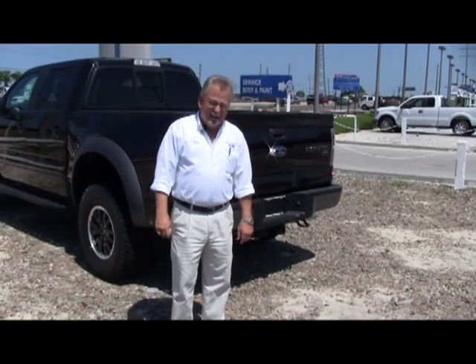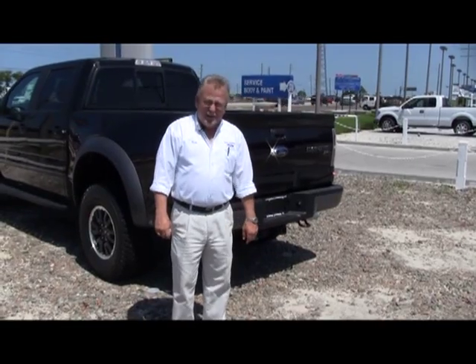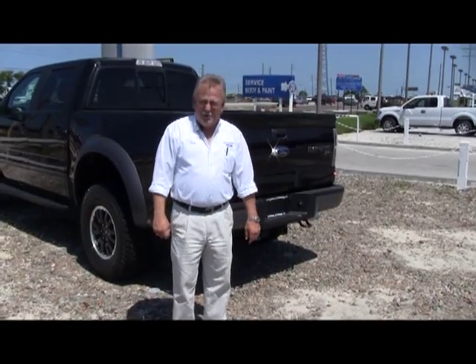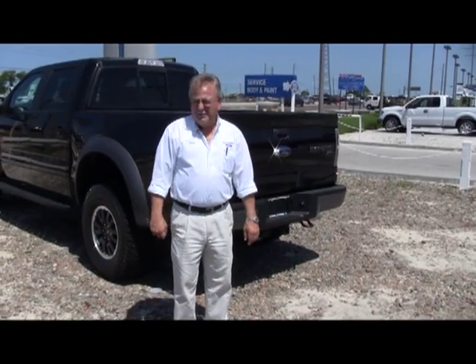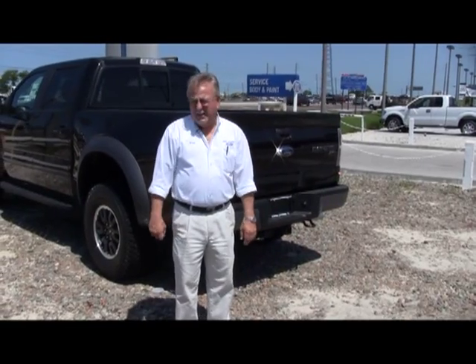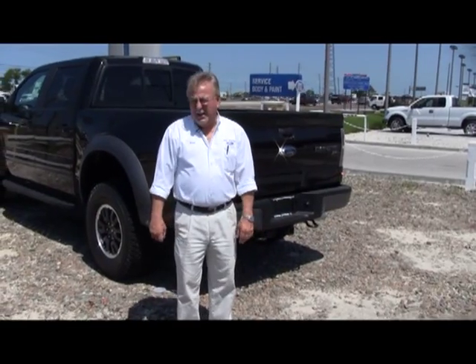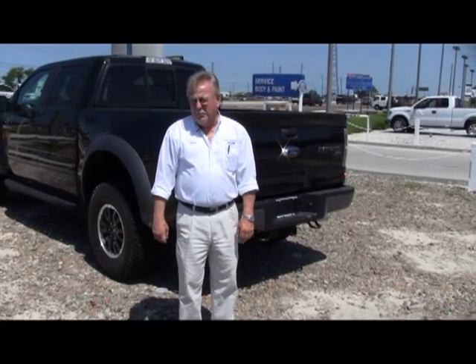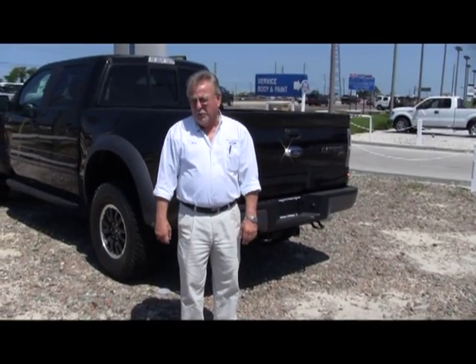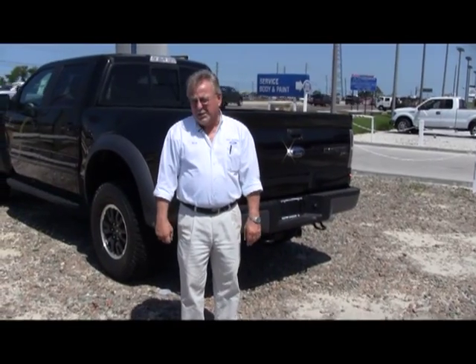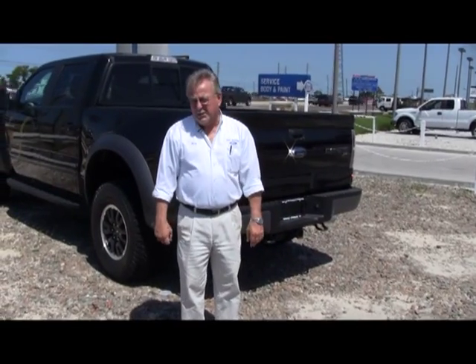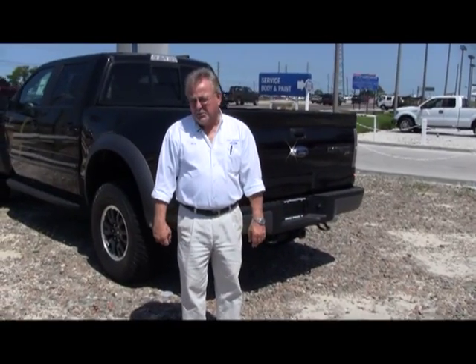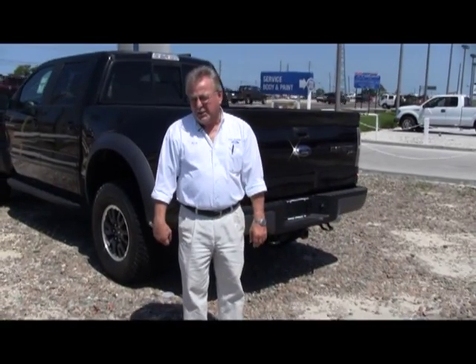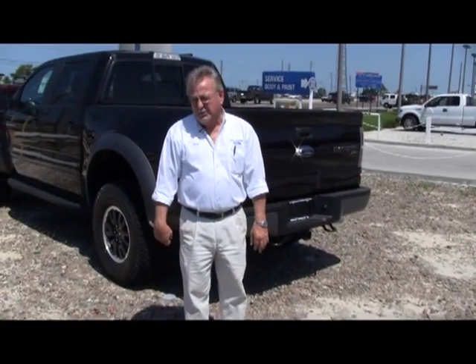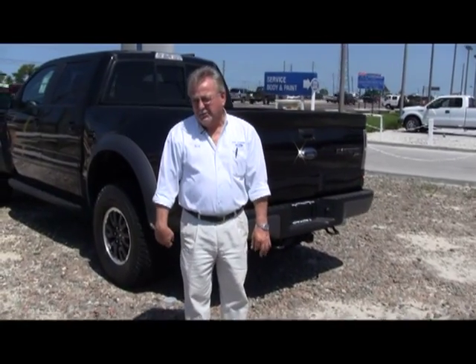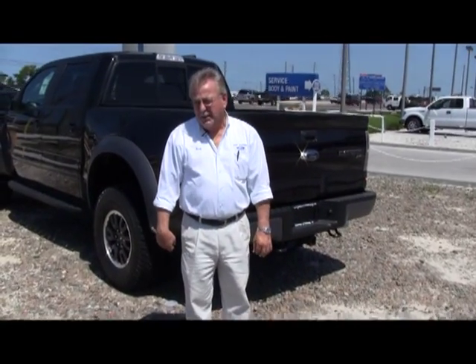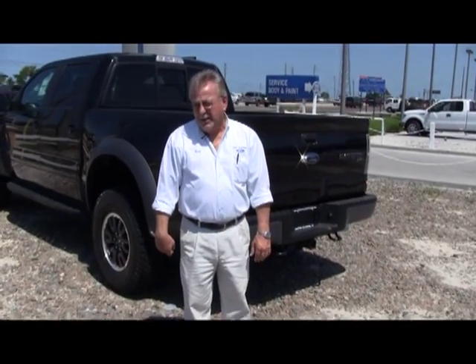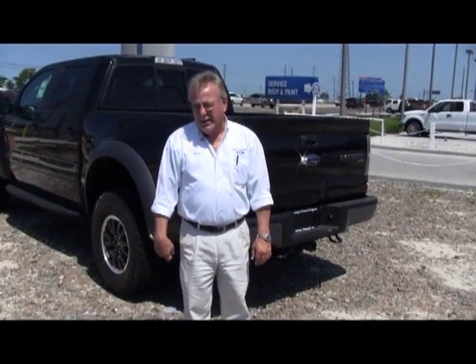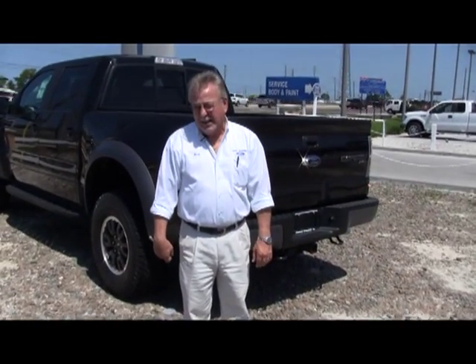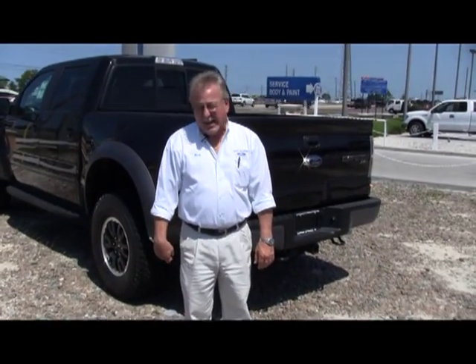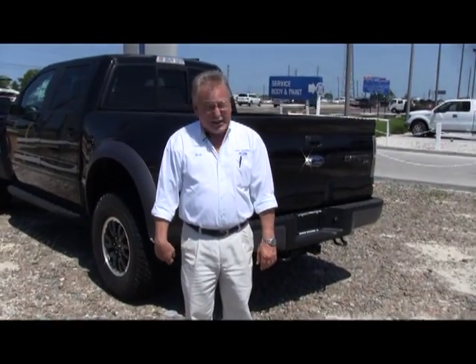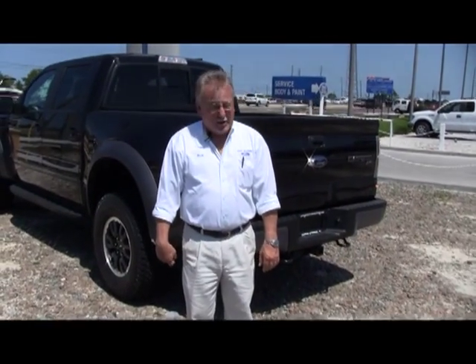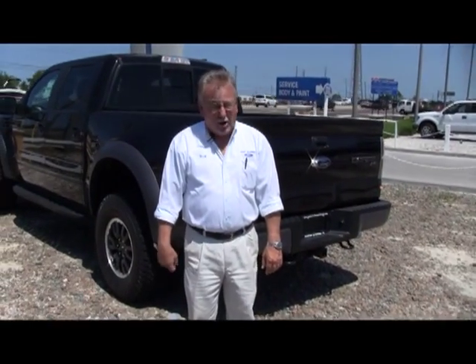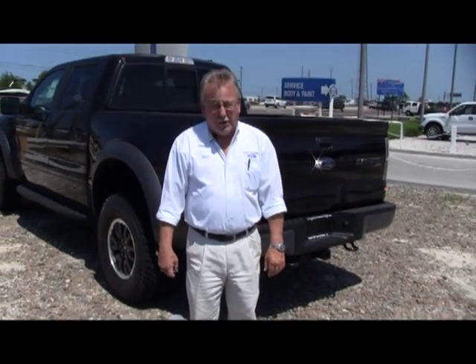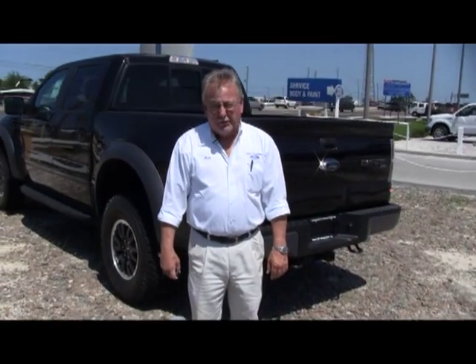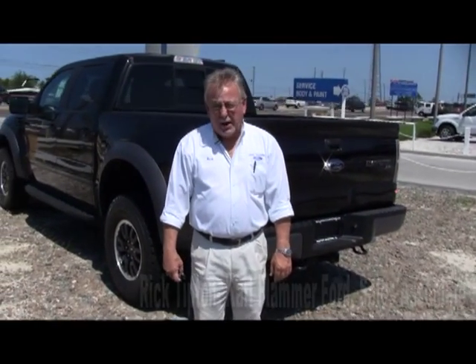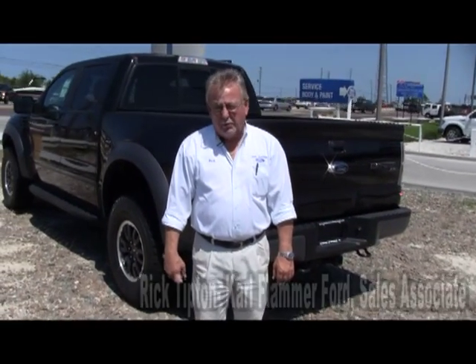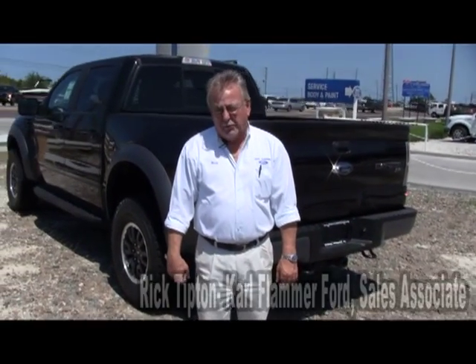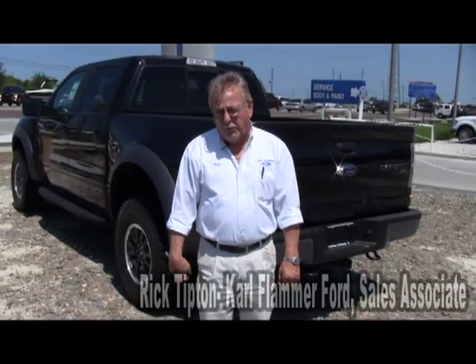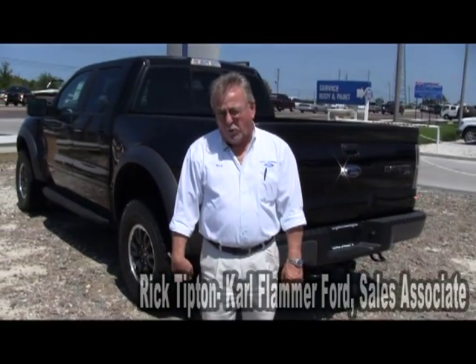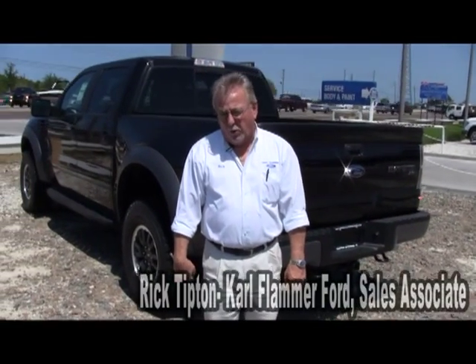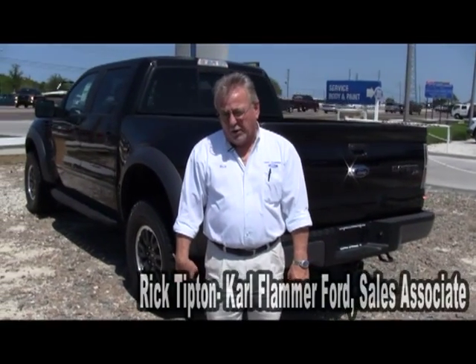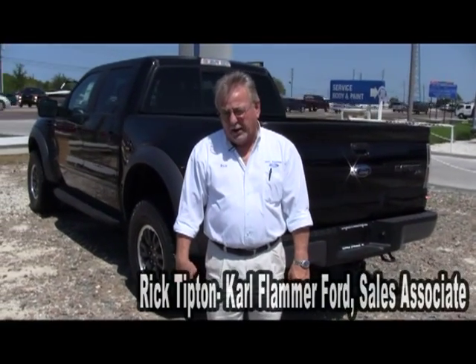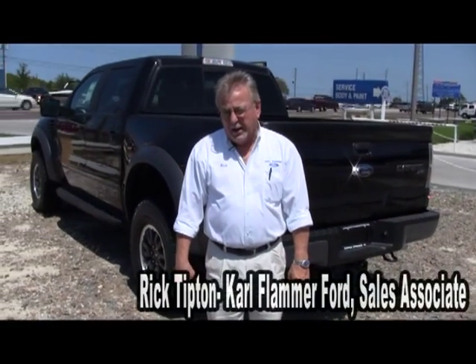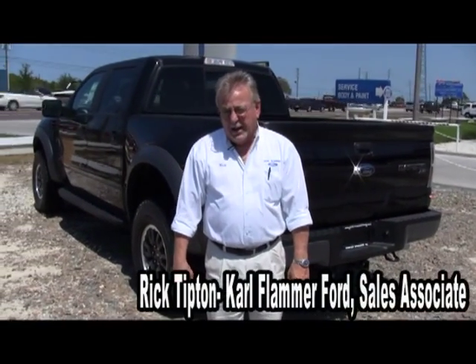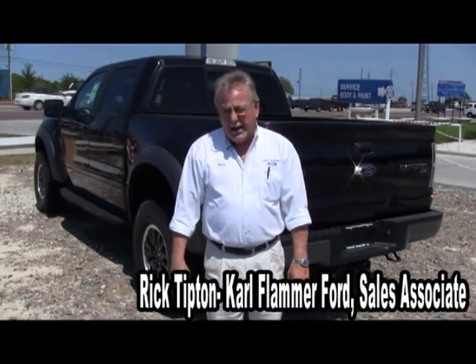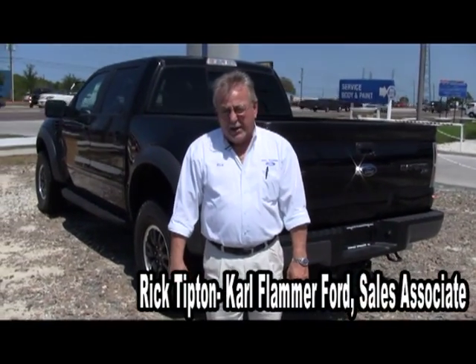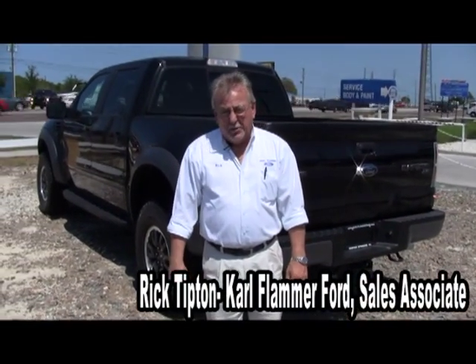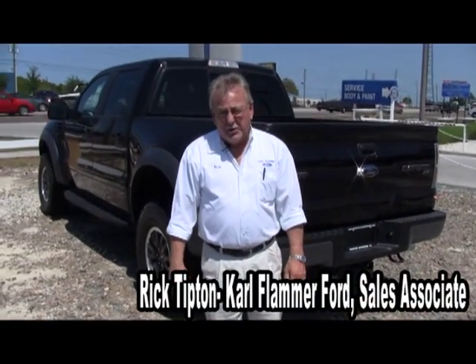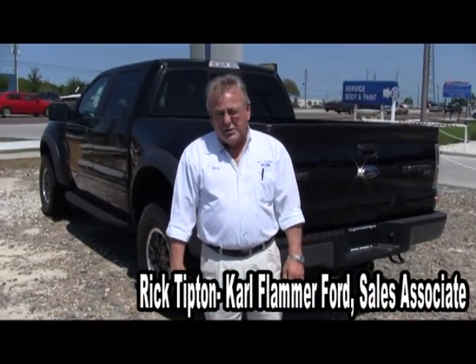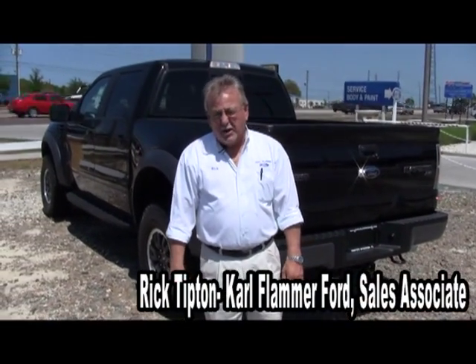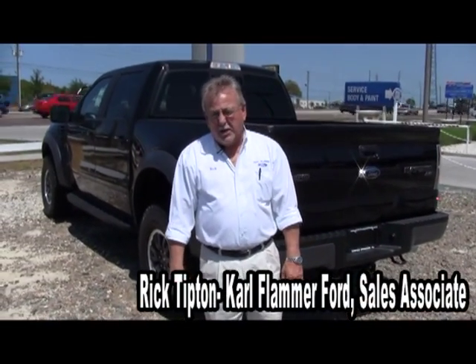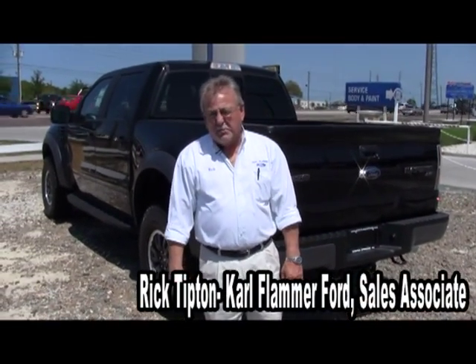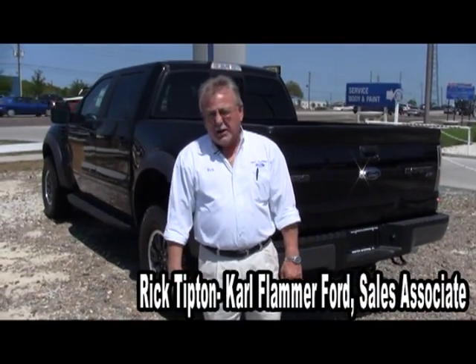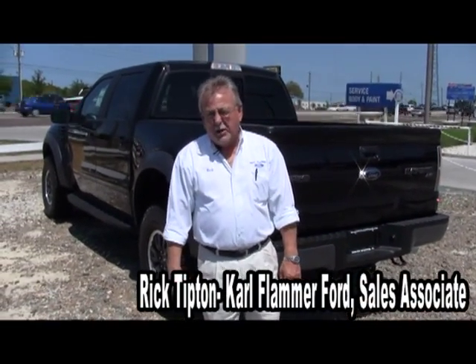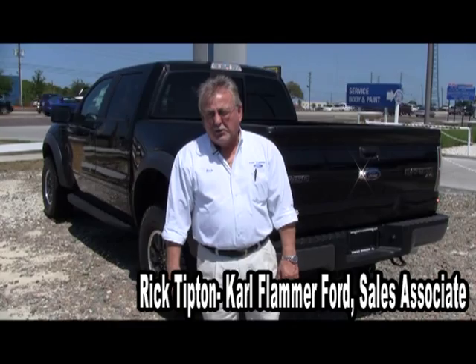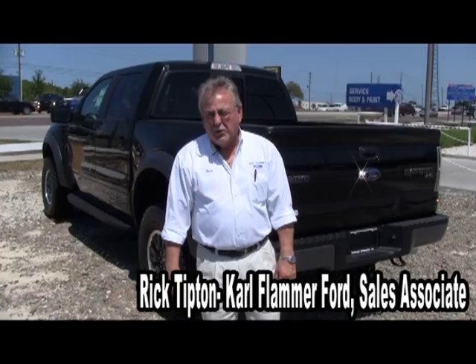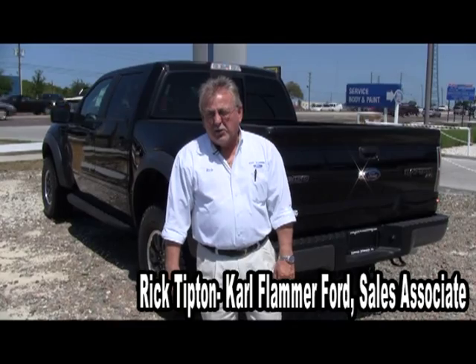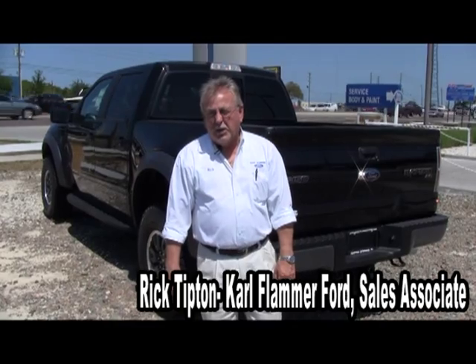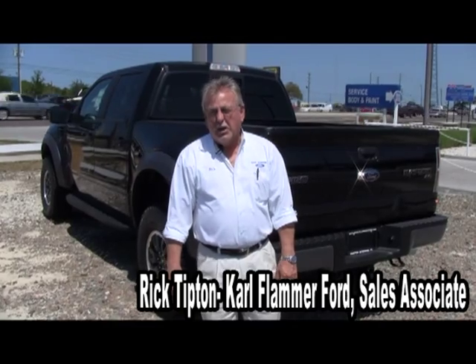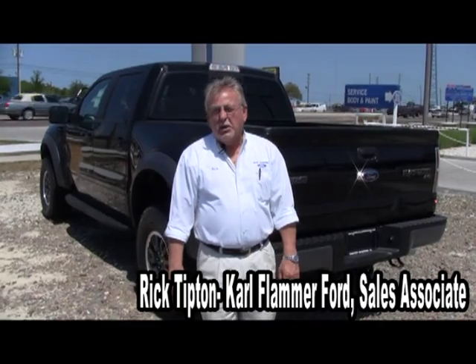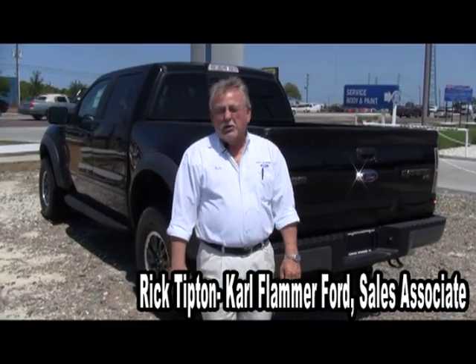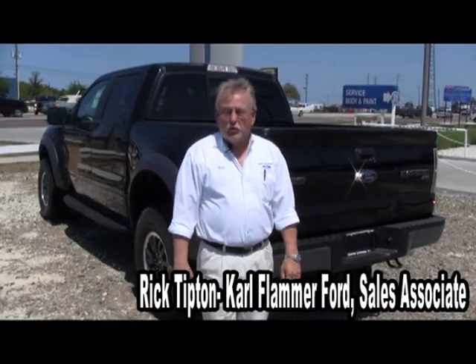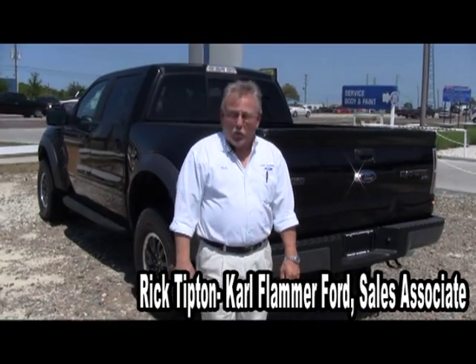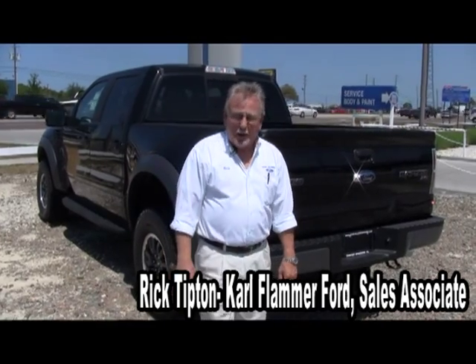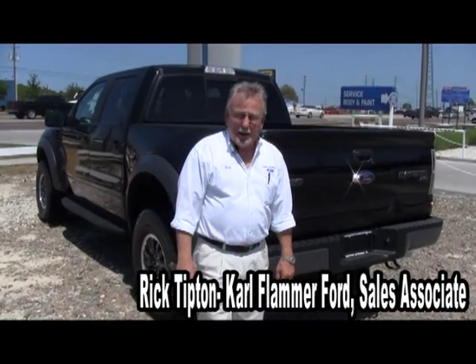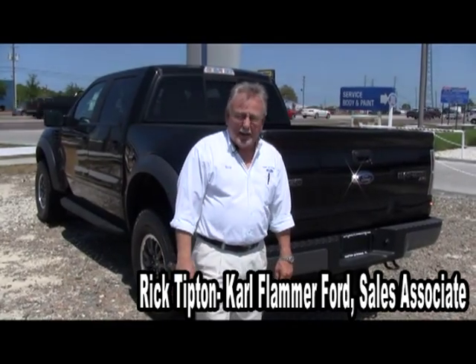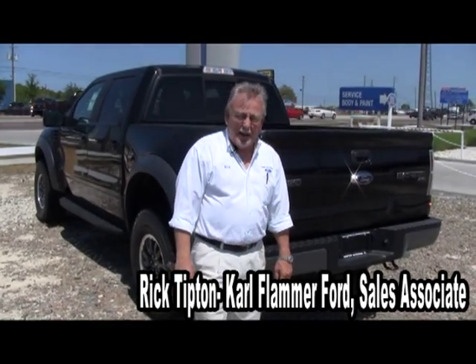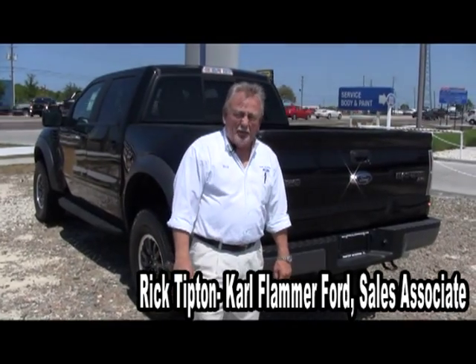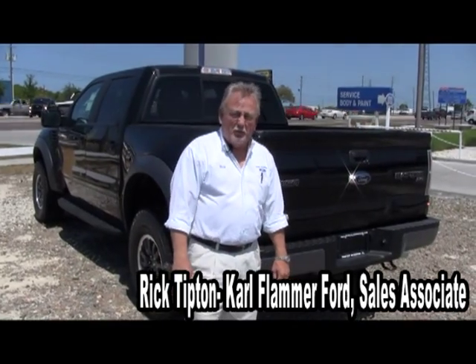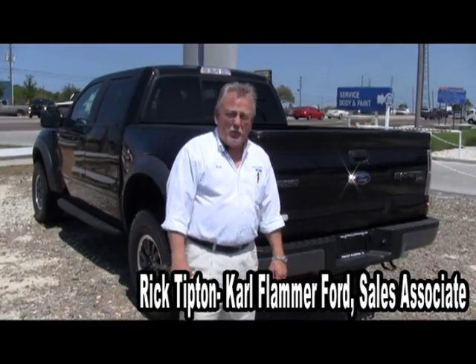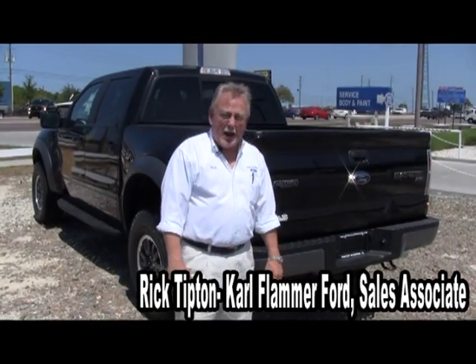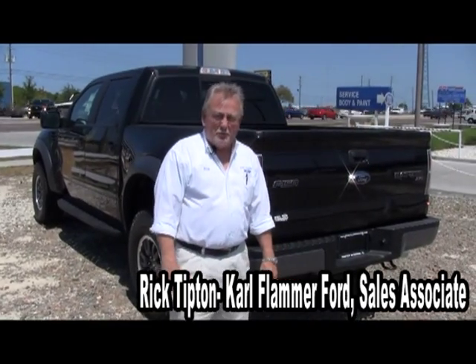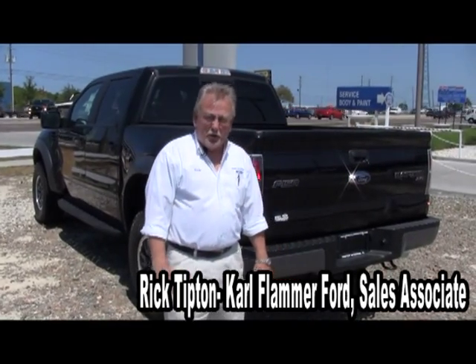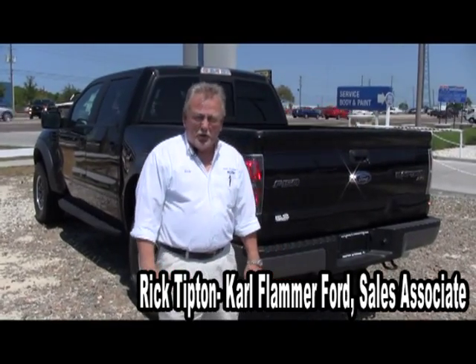Hello, I'm Rick Tipton at Carl Flammer Ford. I'm here to talk about the 2011 Raptor.